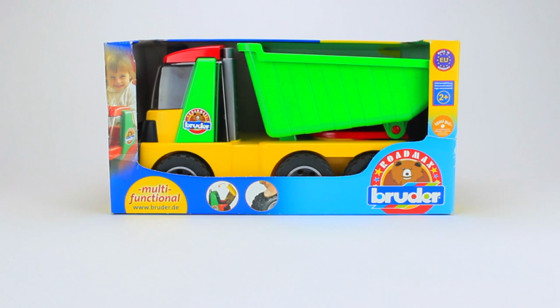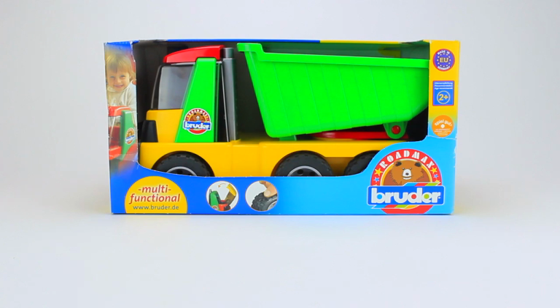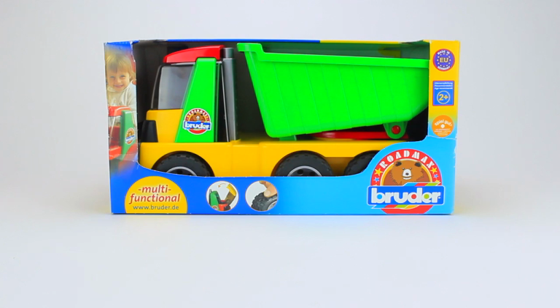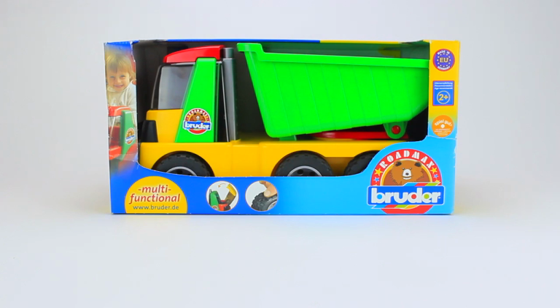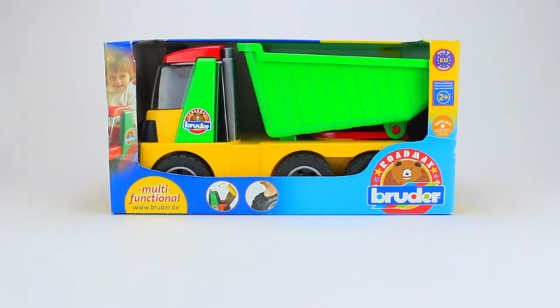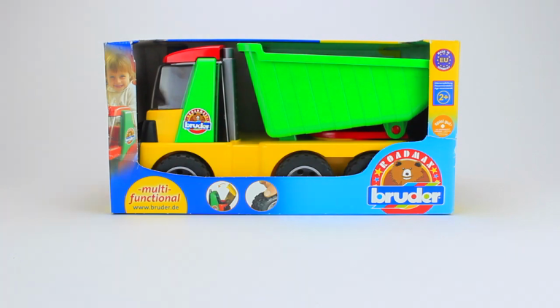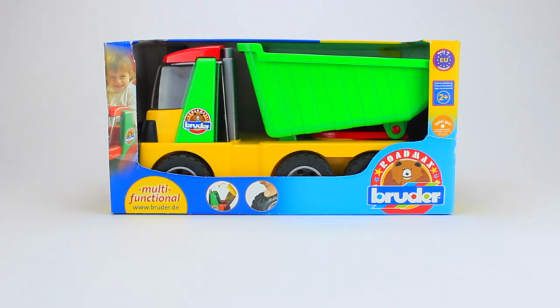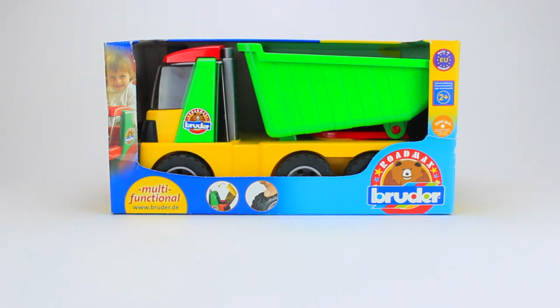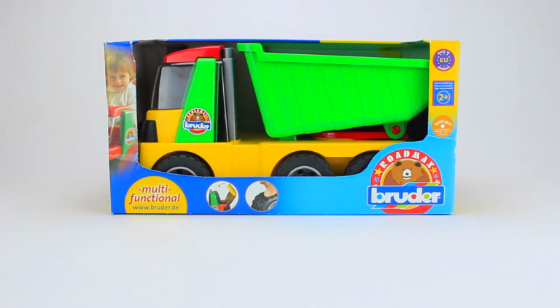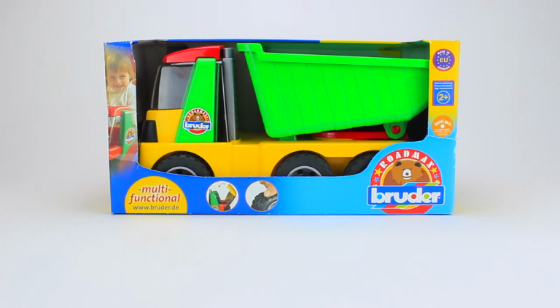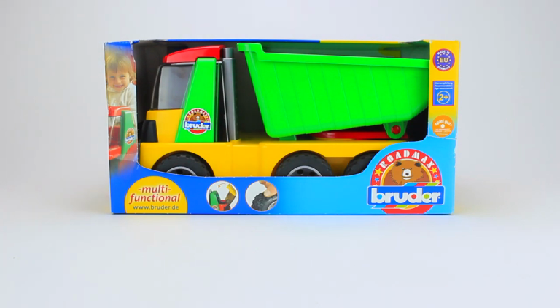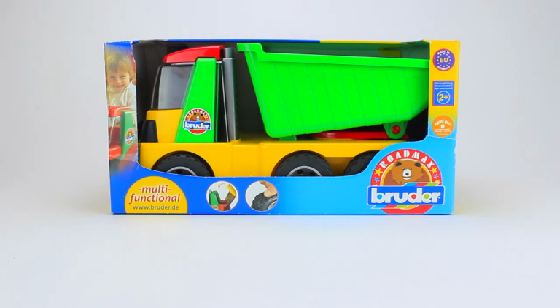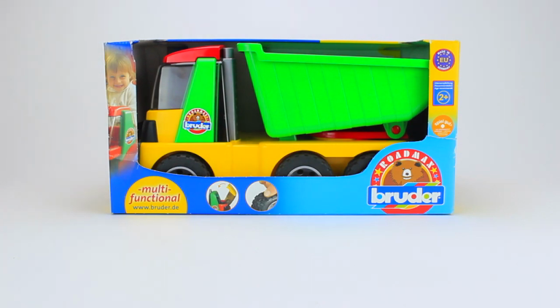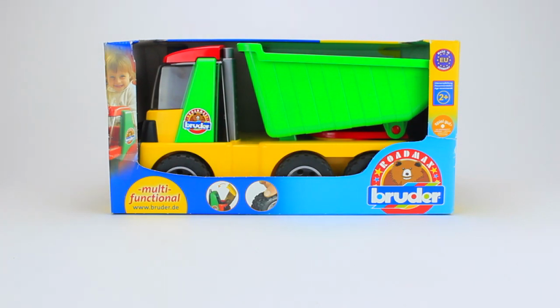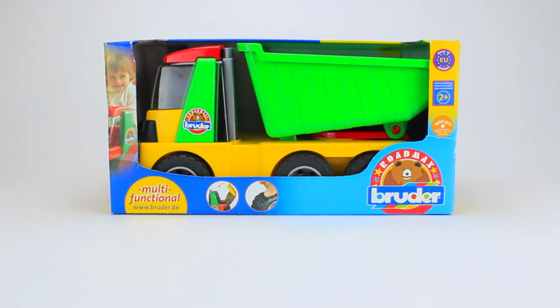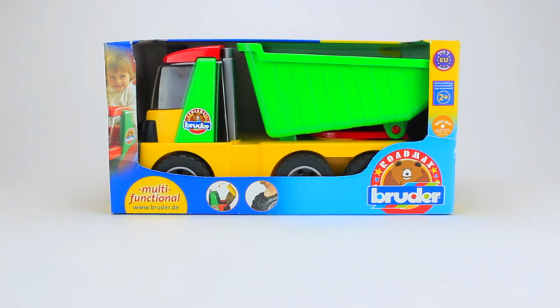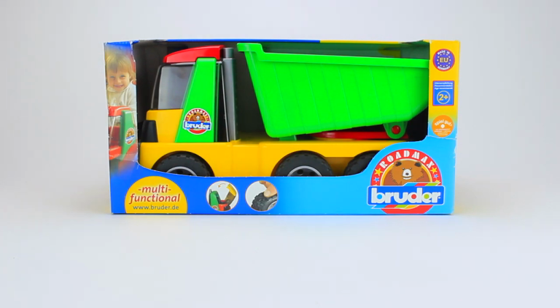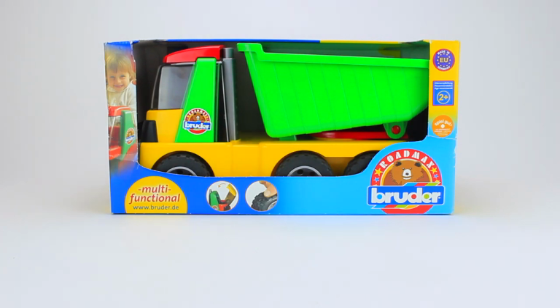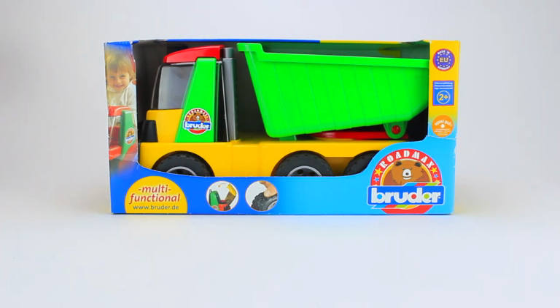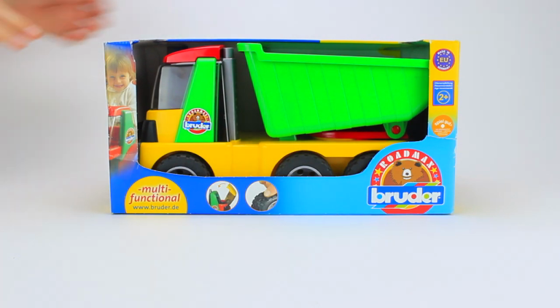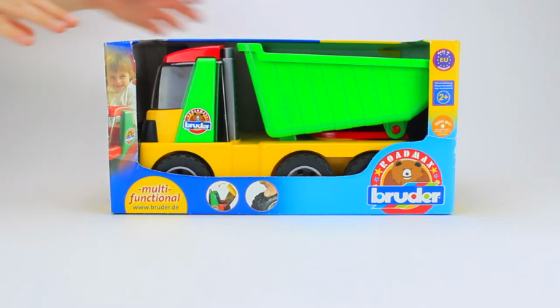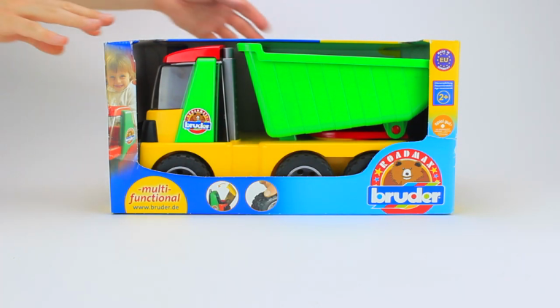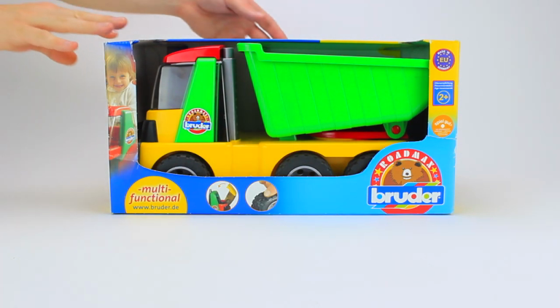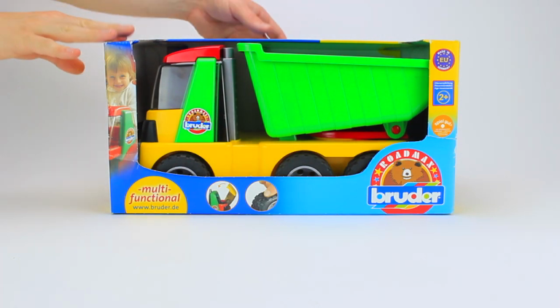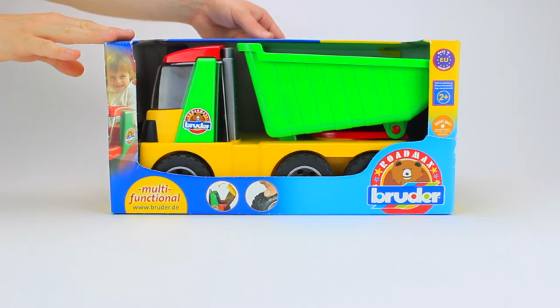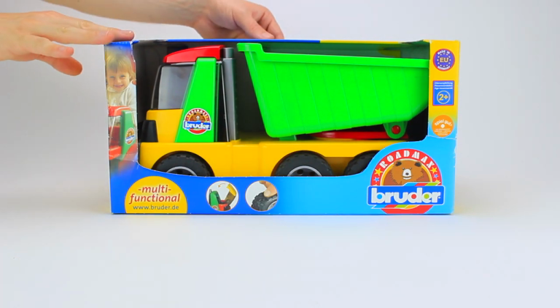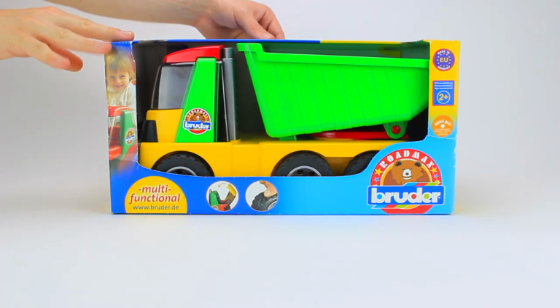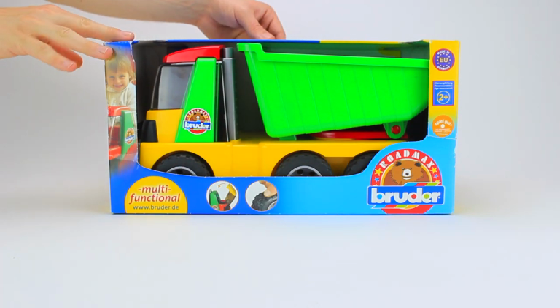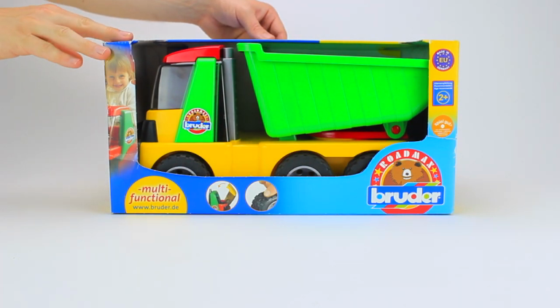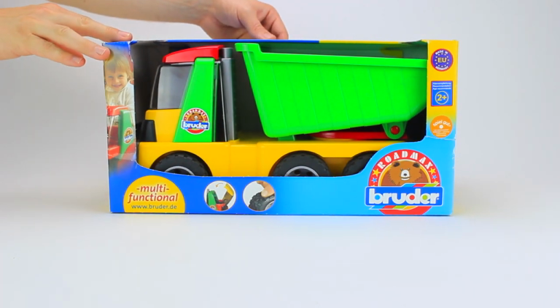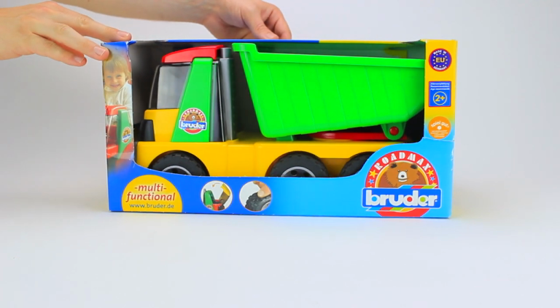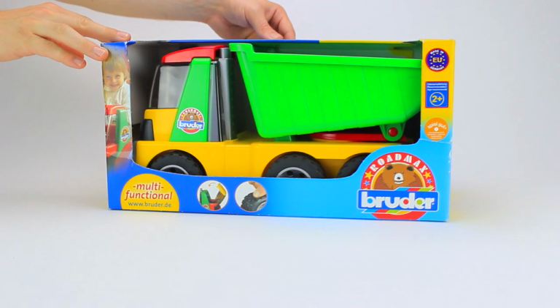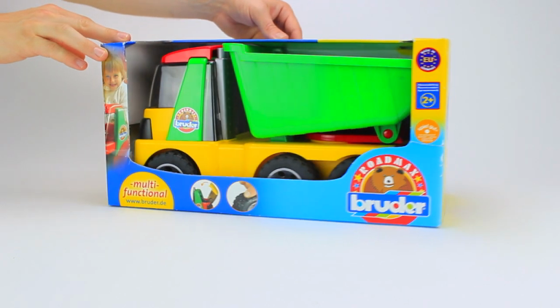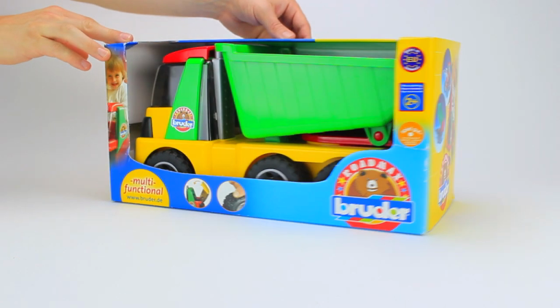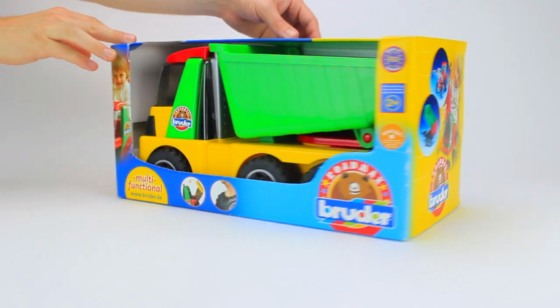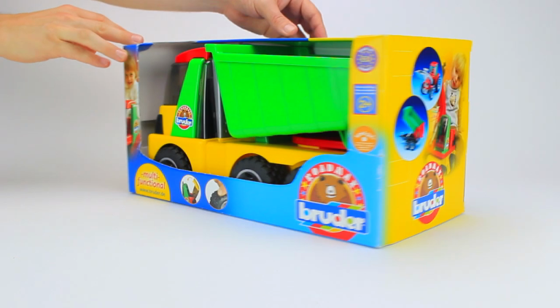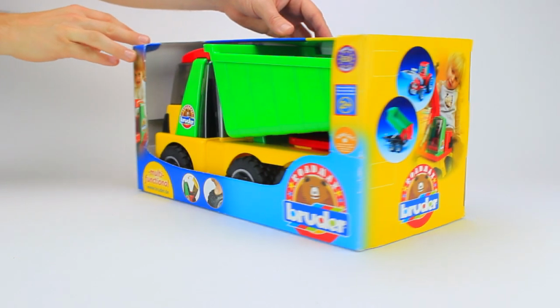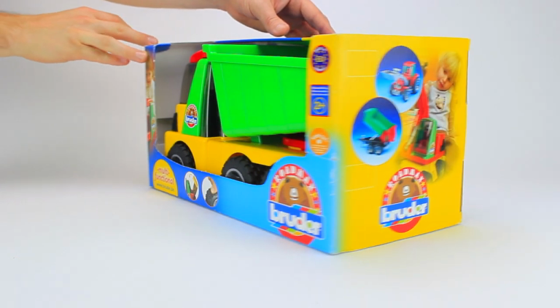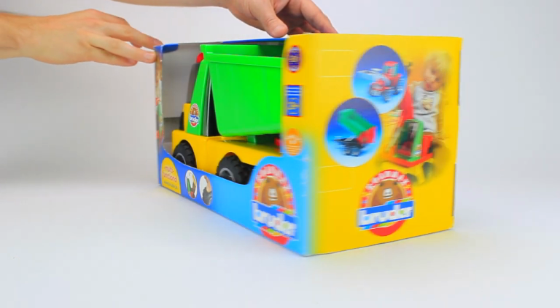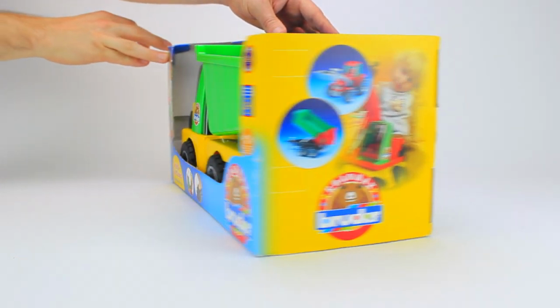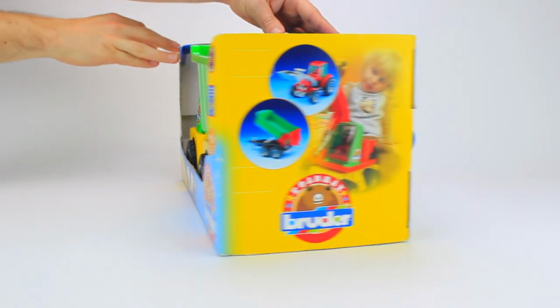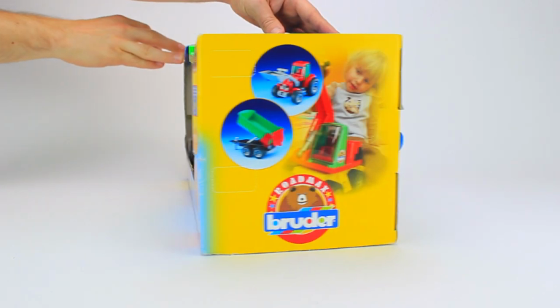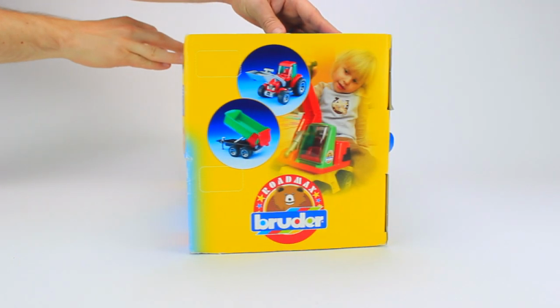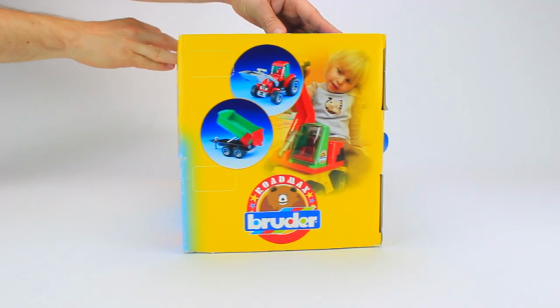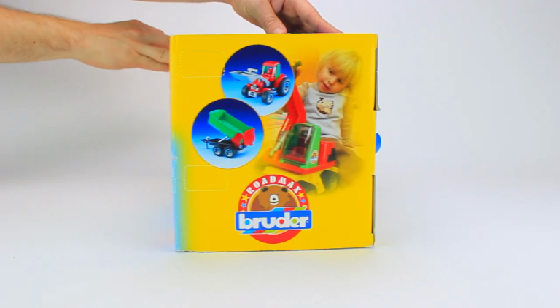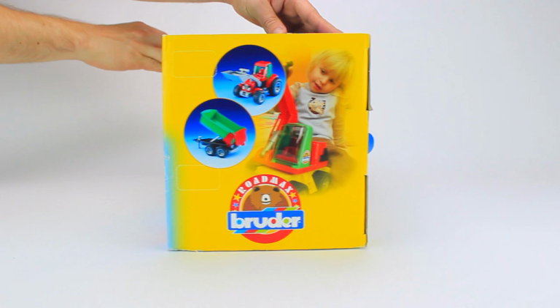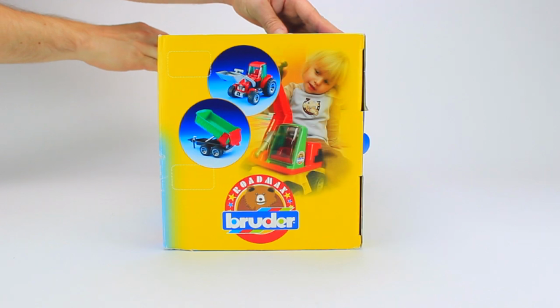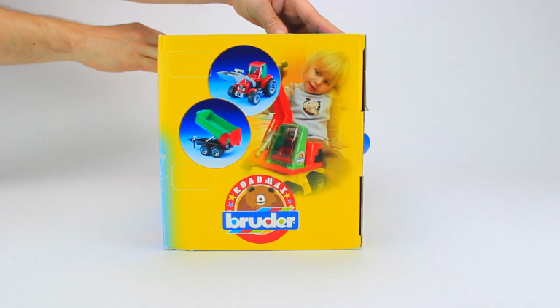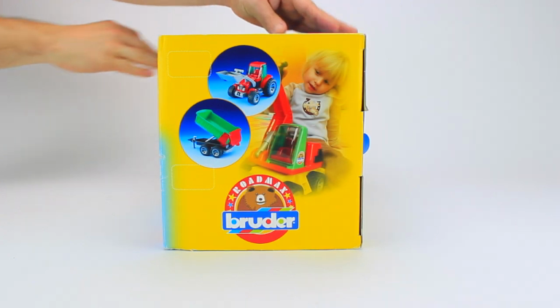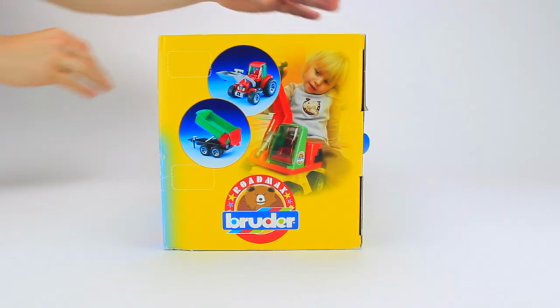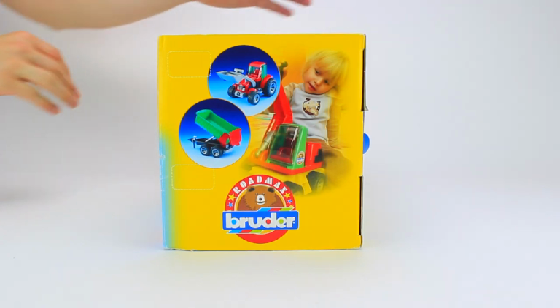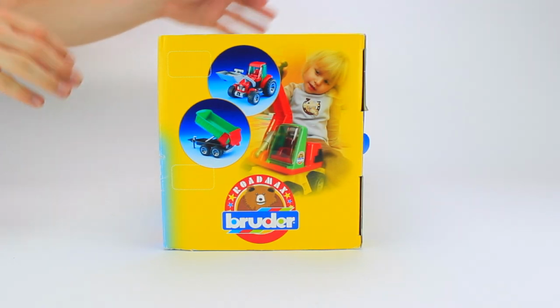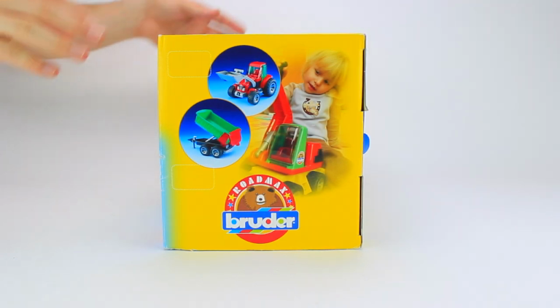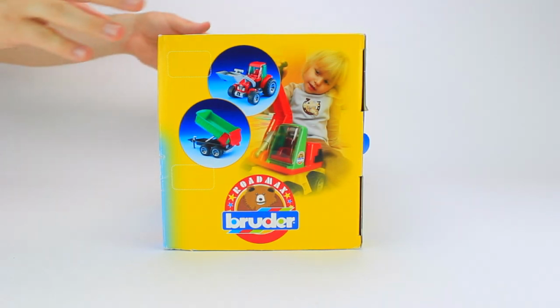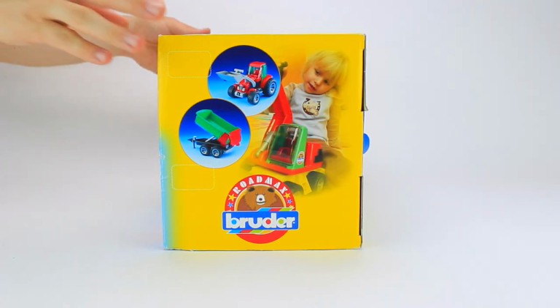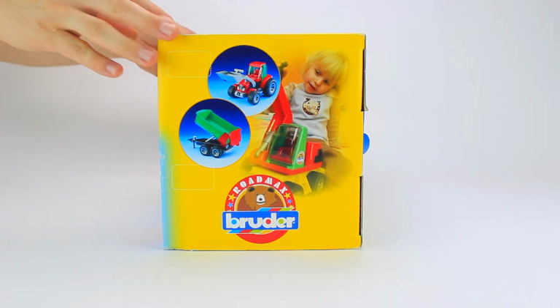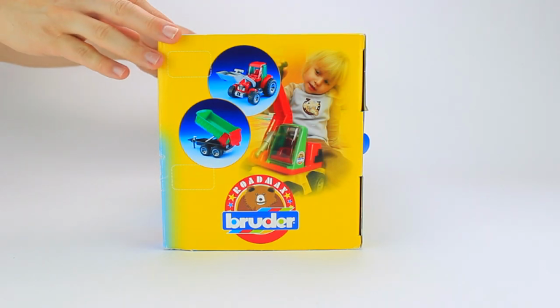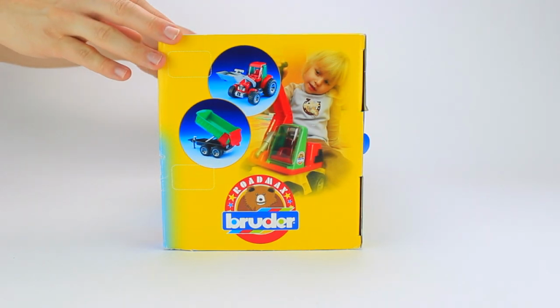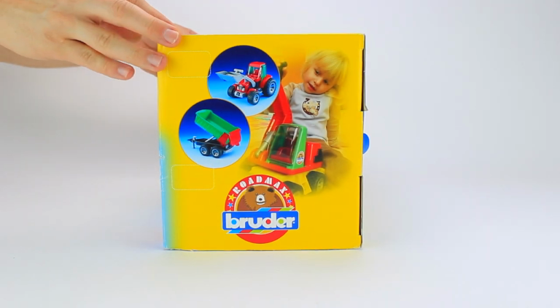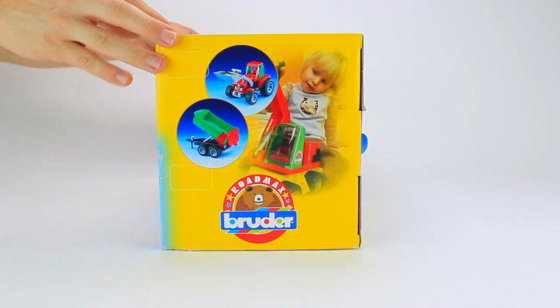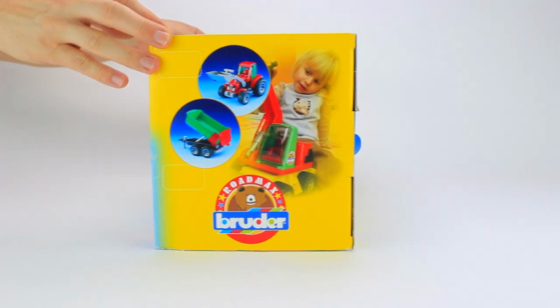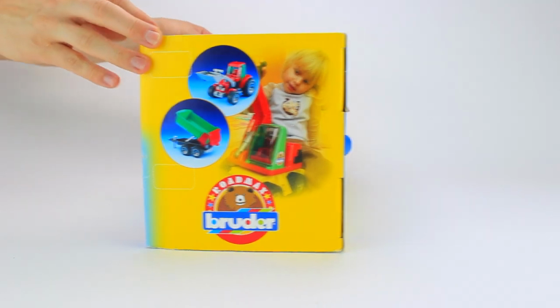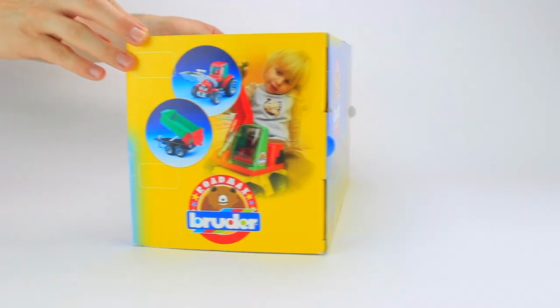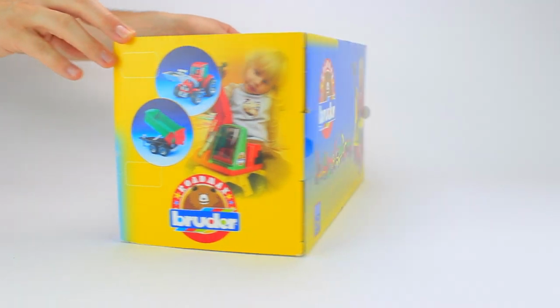Hi guys! Welcome to Go Kids video! Today, we are going to be looking at the Bruder dump truck.